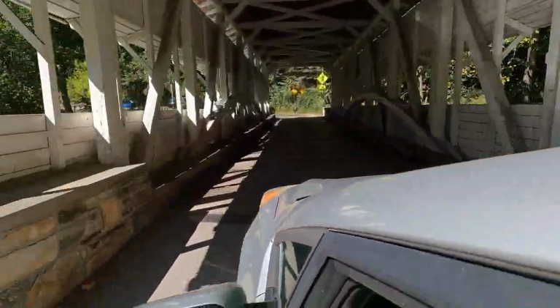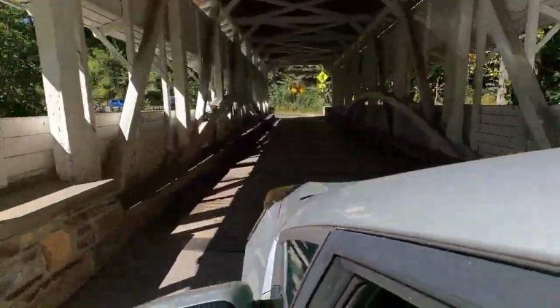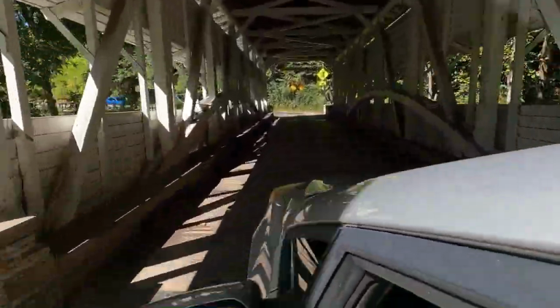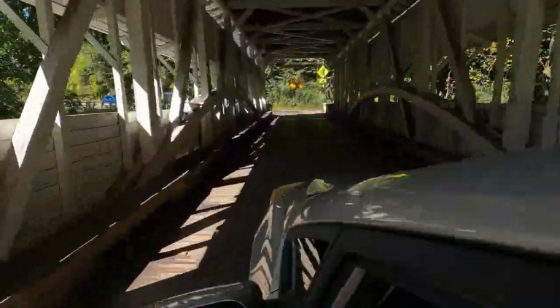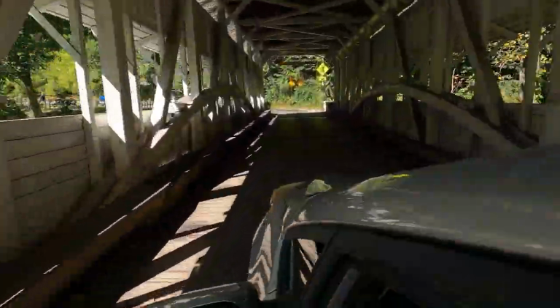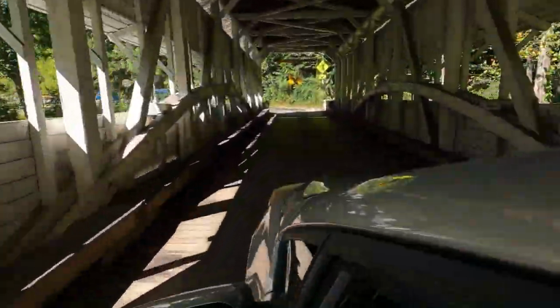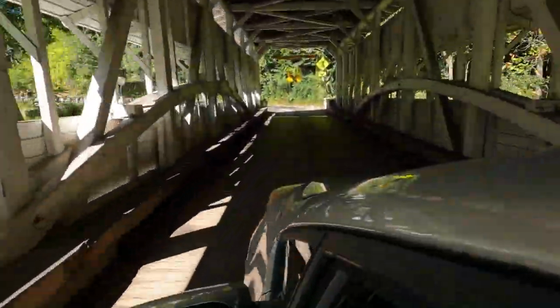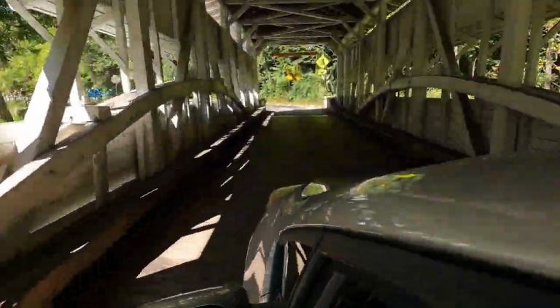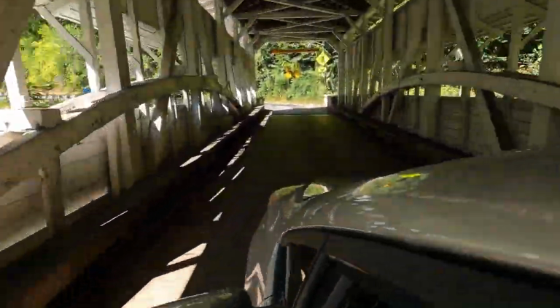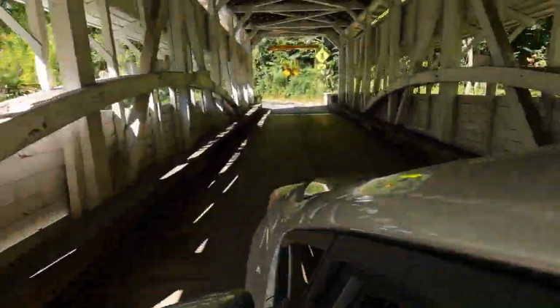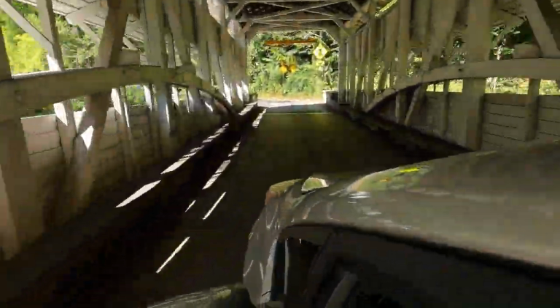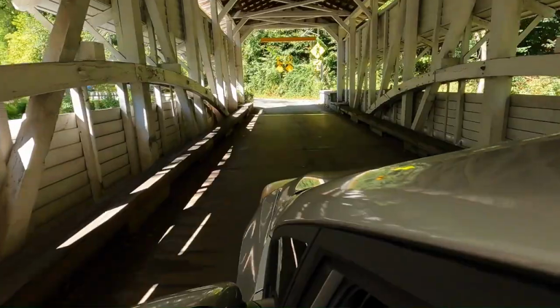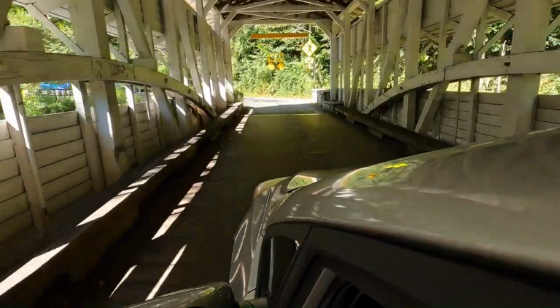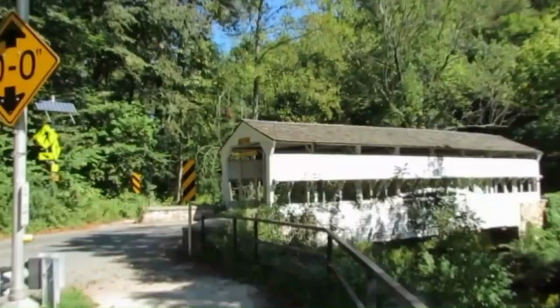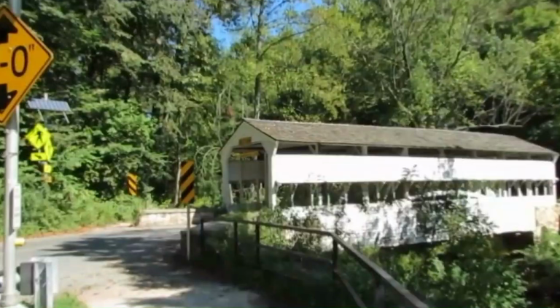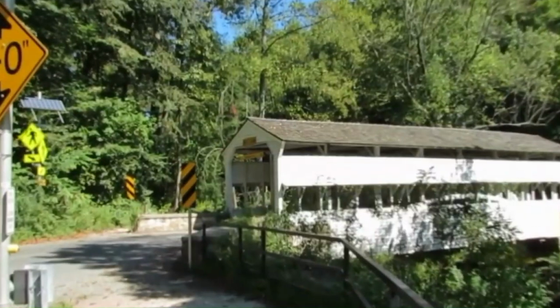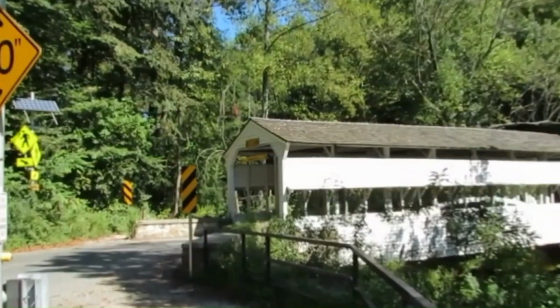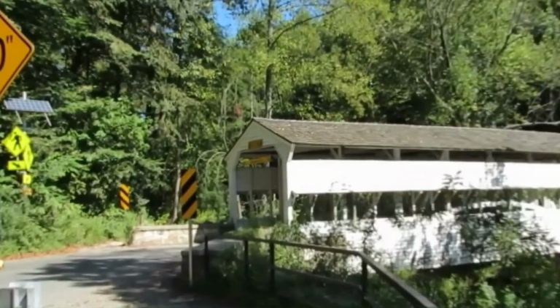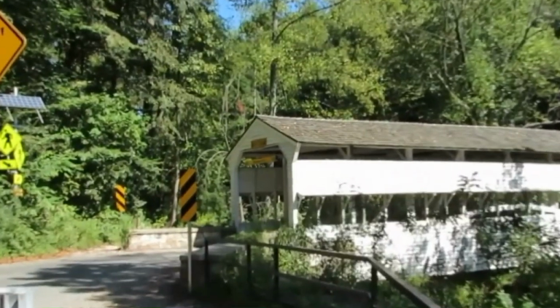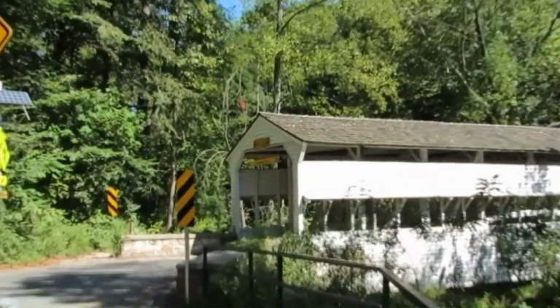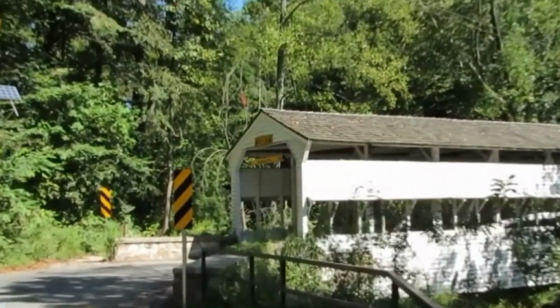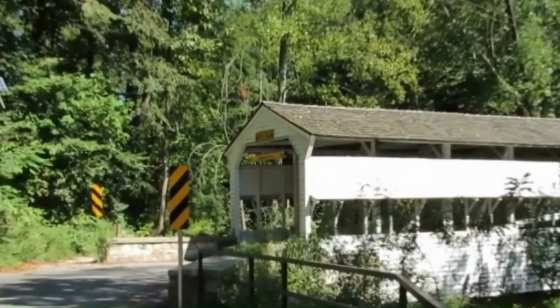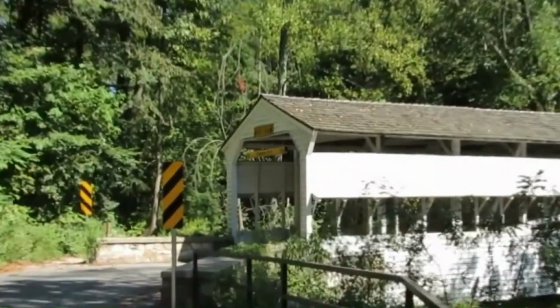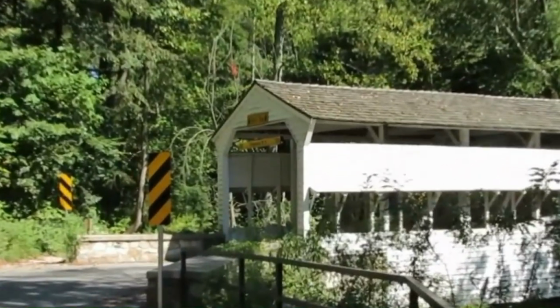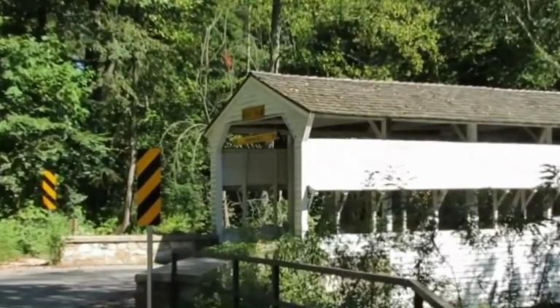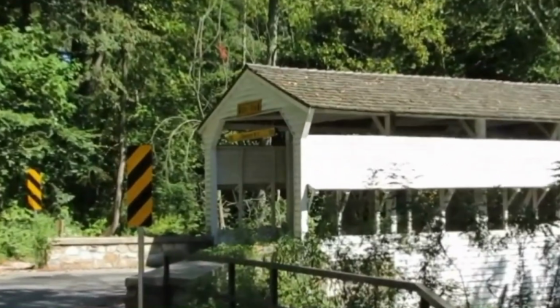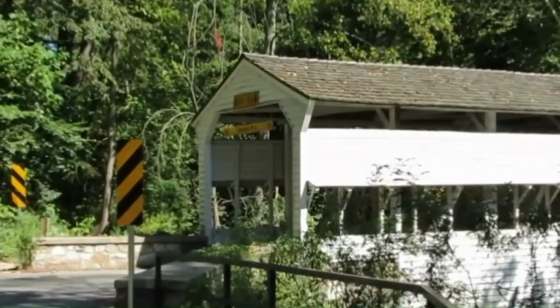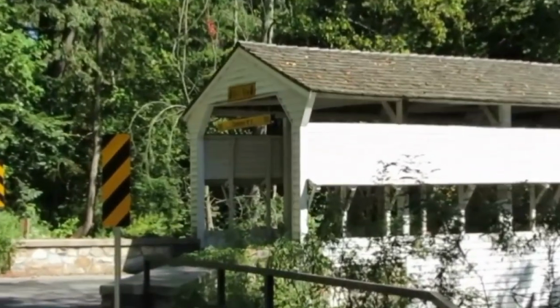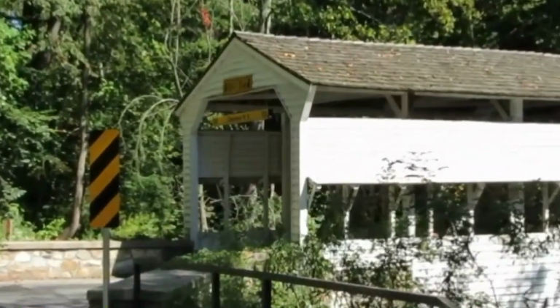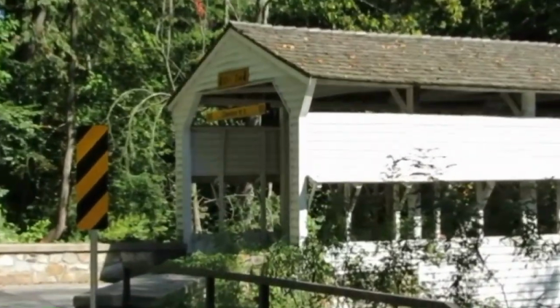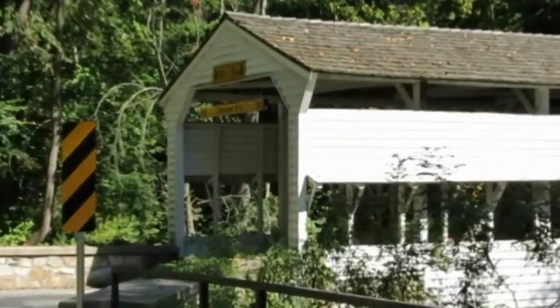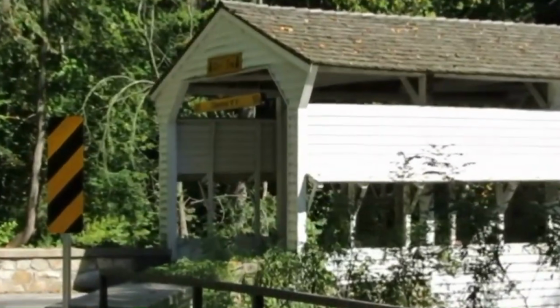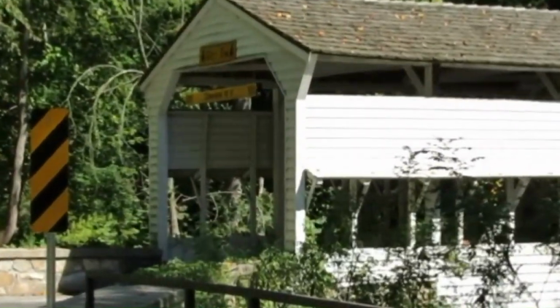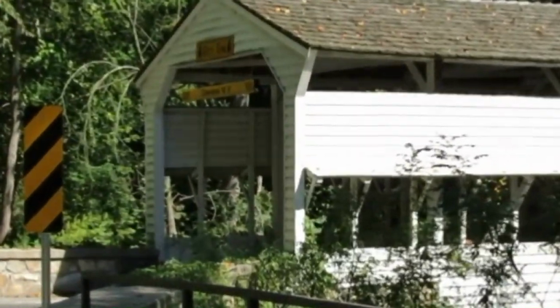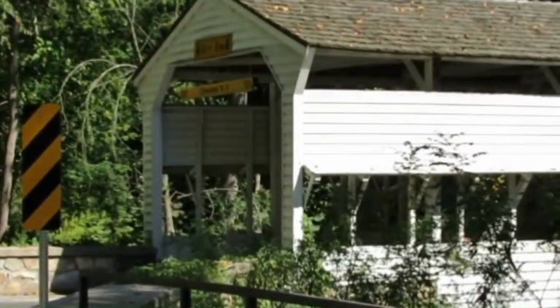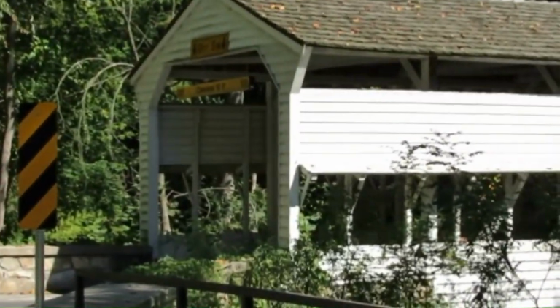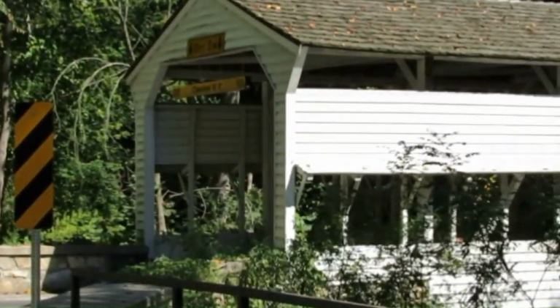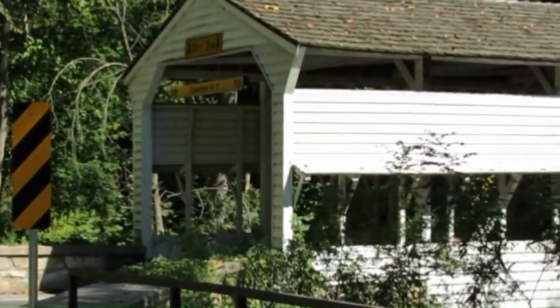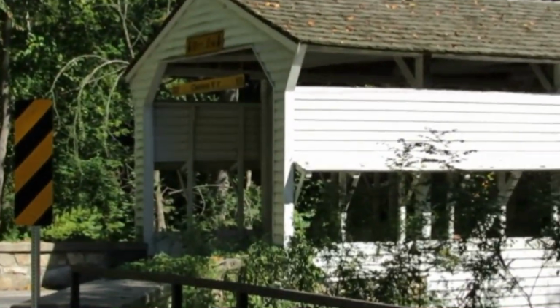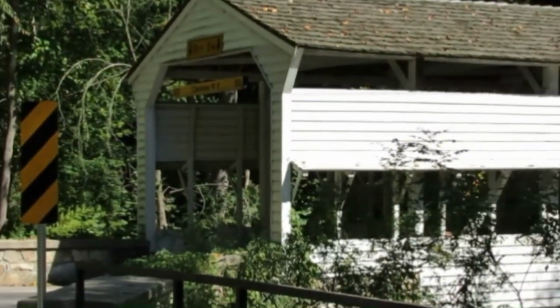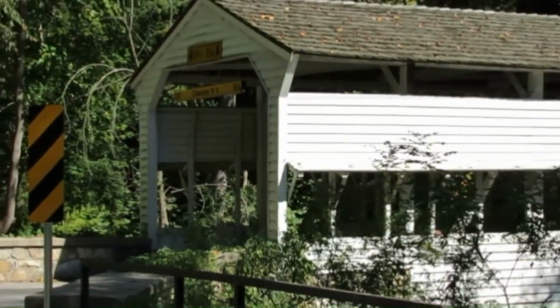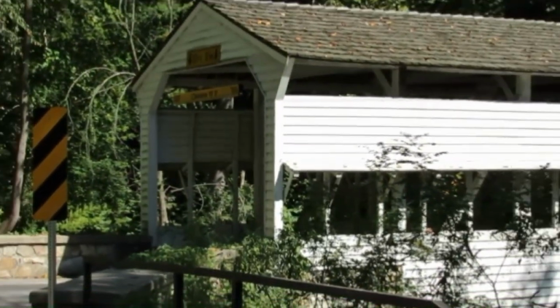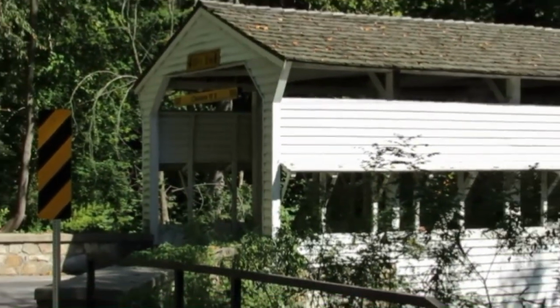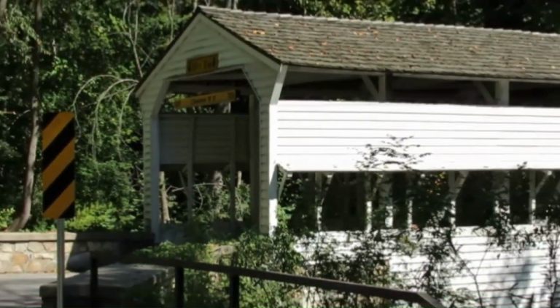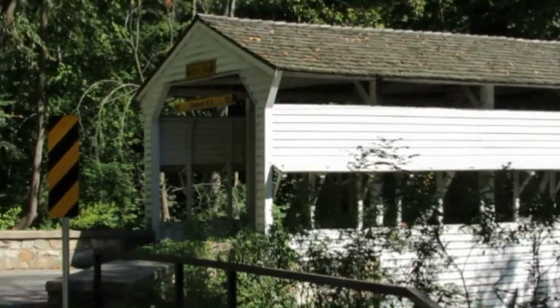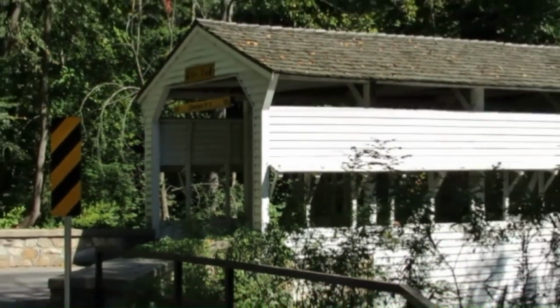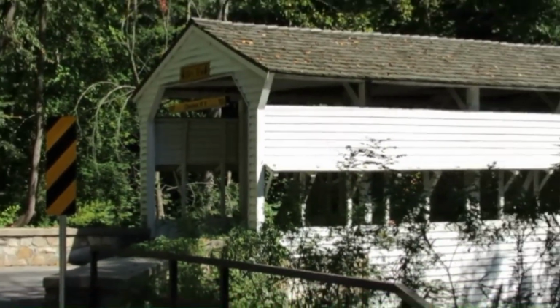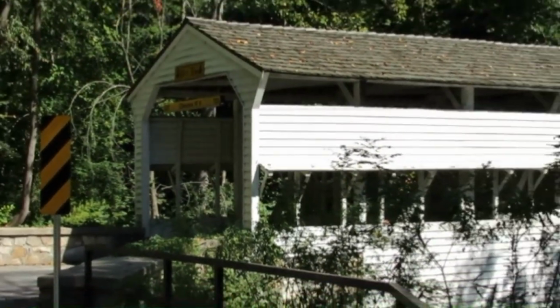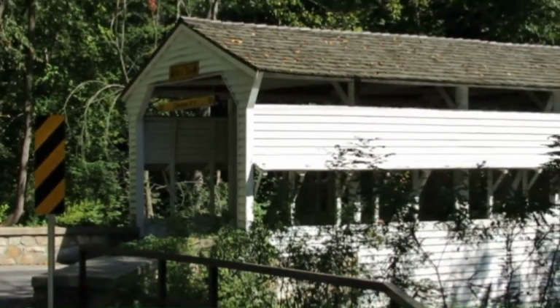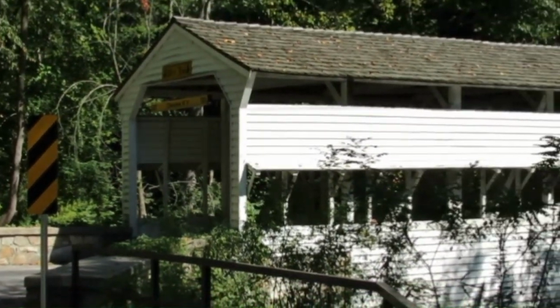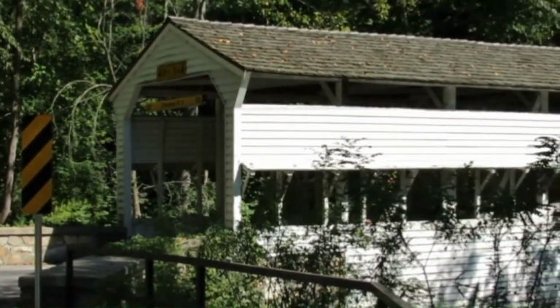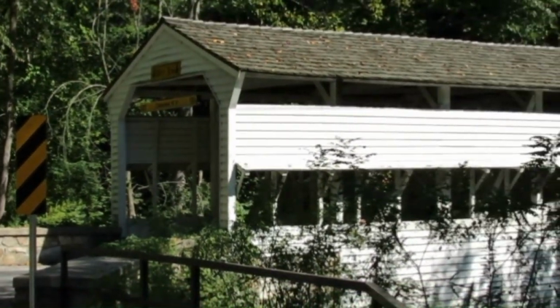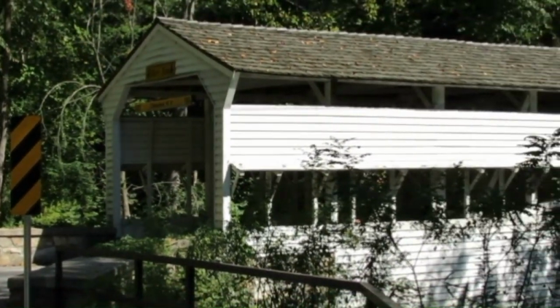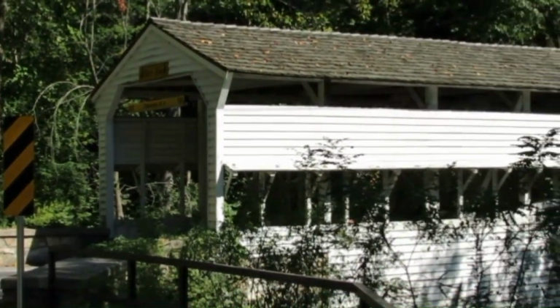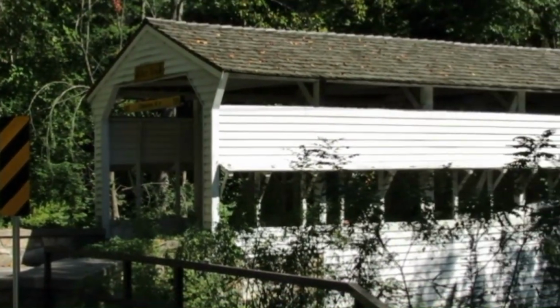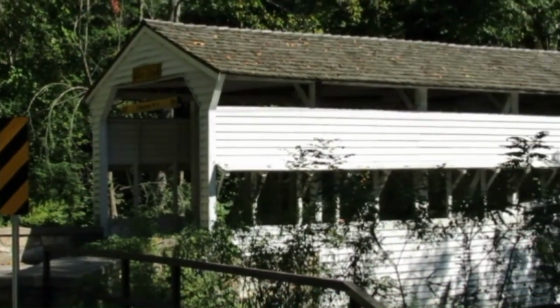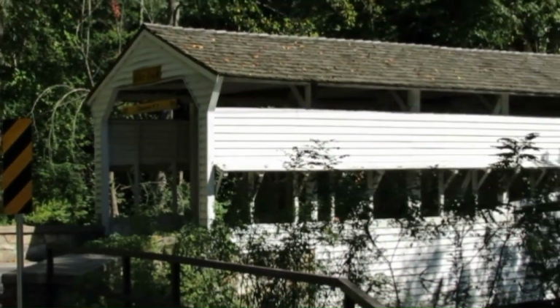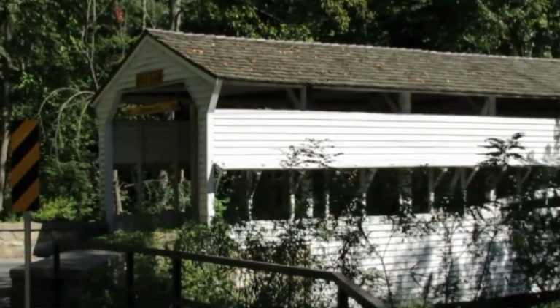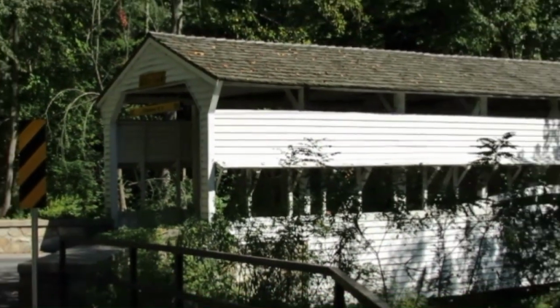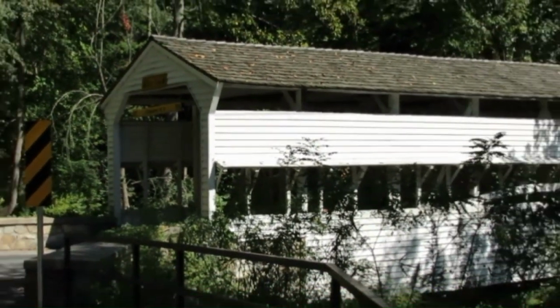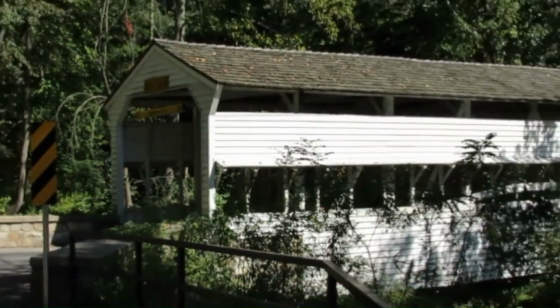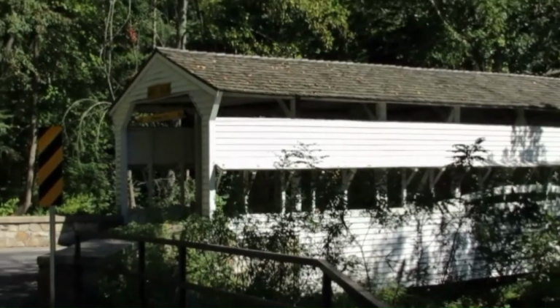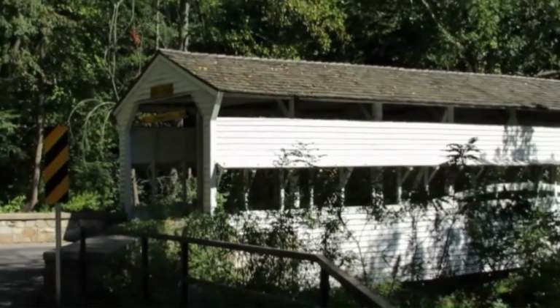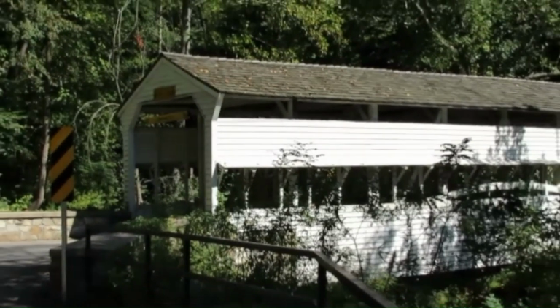The theory behind covered bridges was for protection from the weather — to keep out the rain, the snow, and keep the sun out.